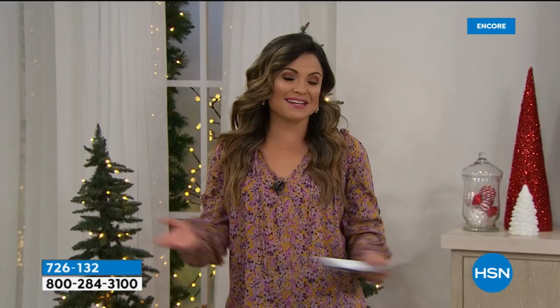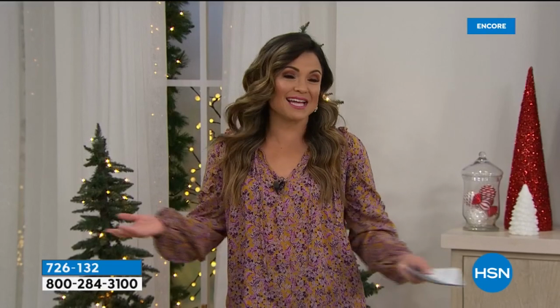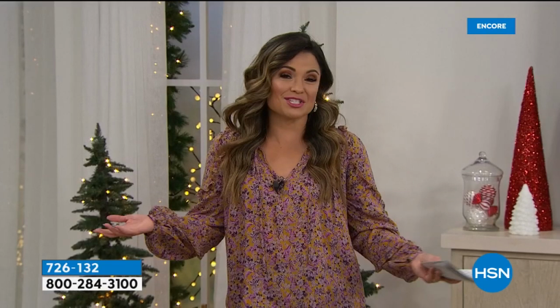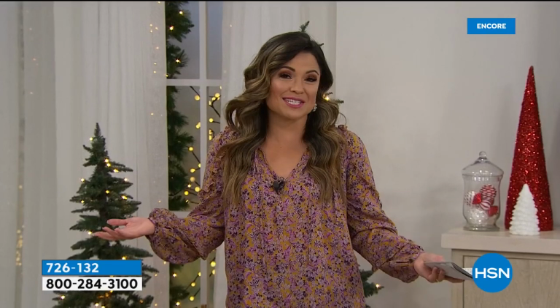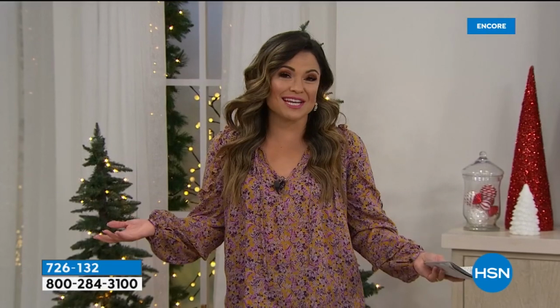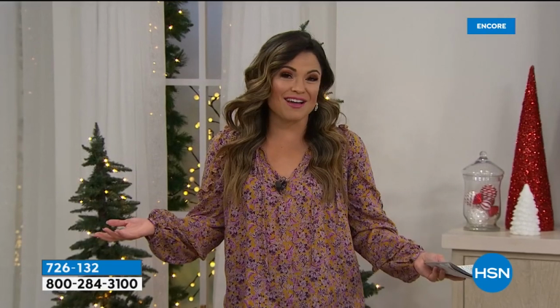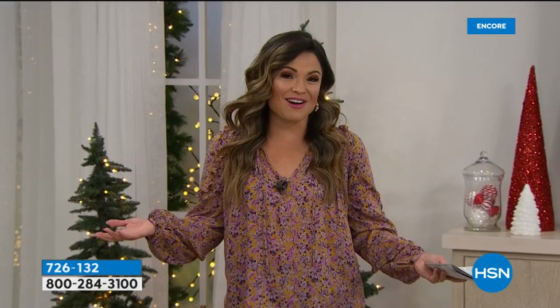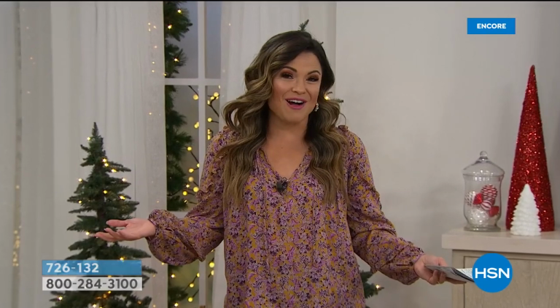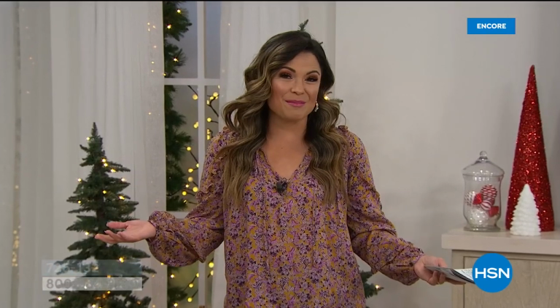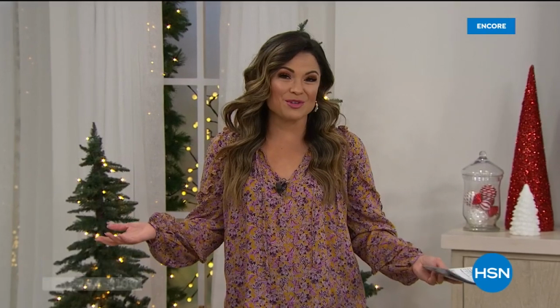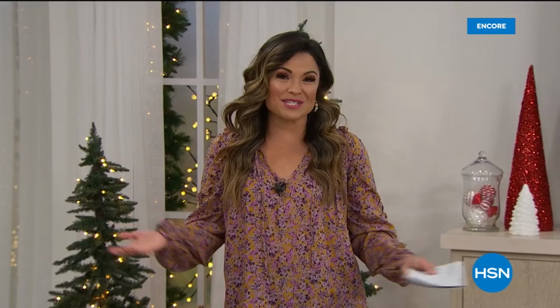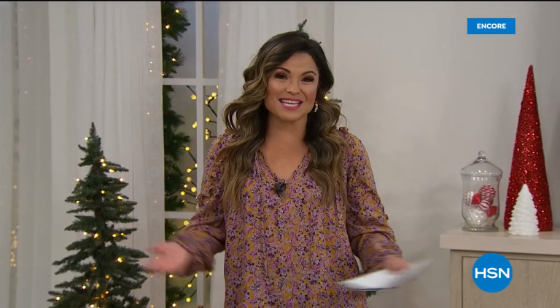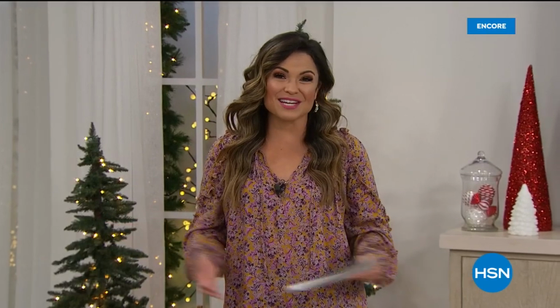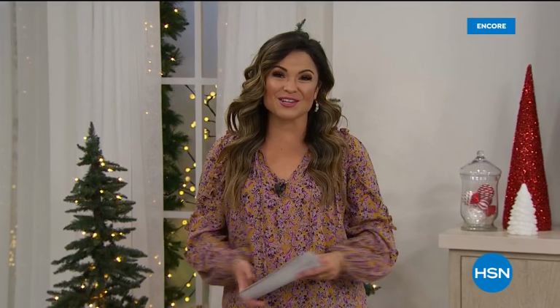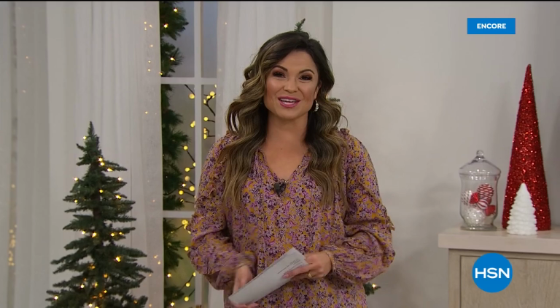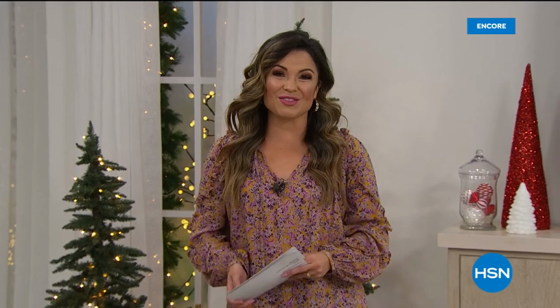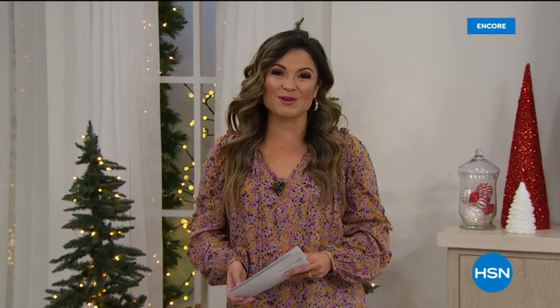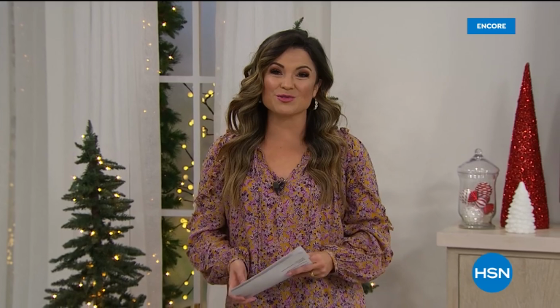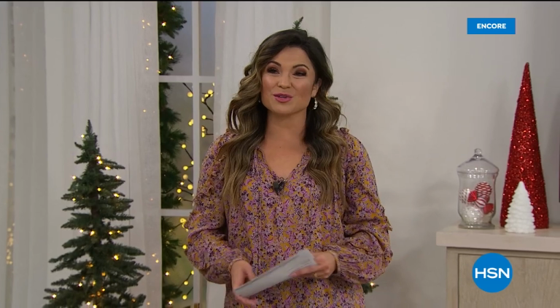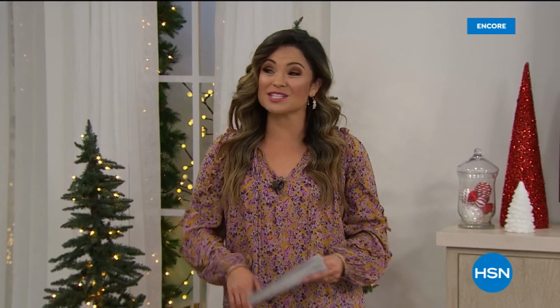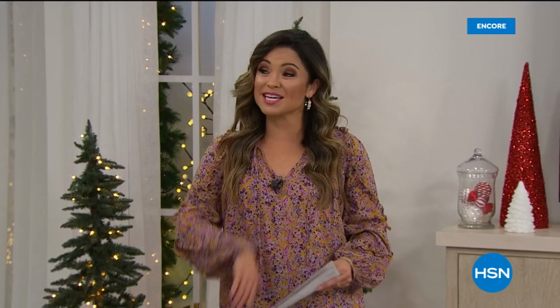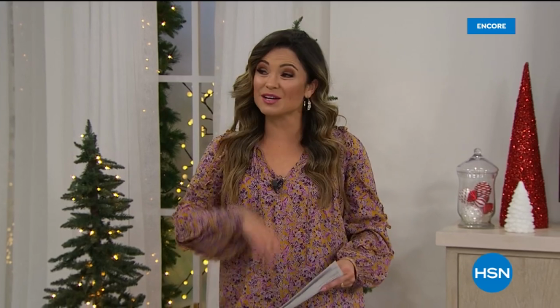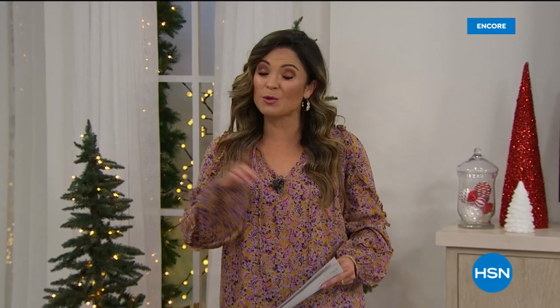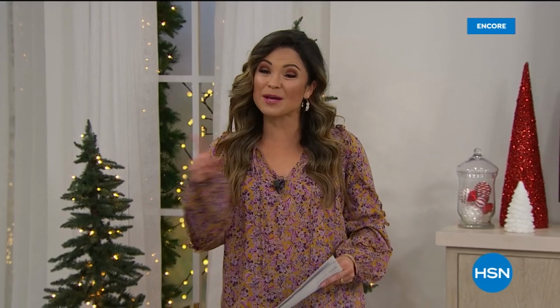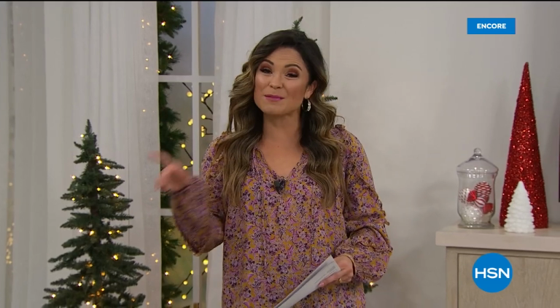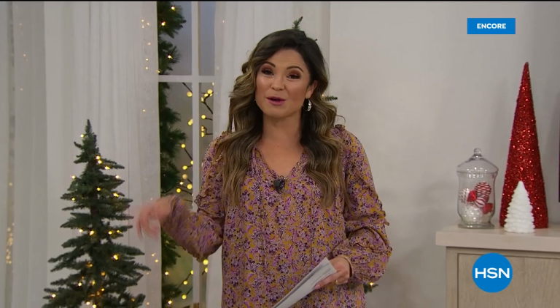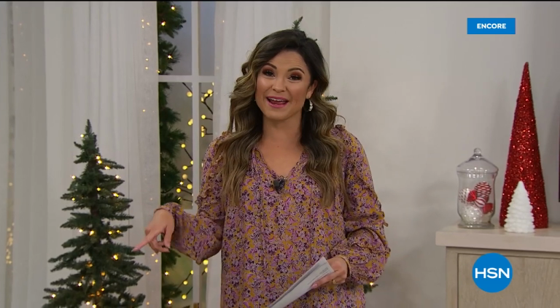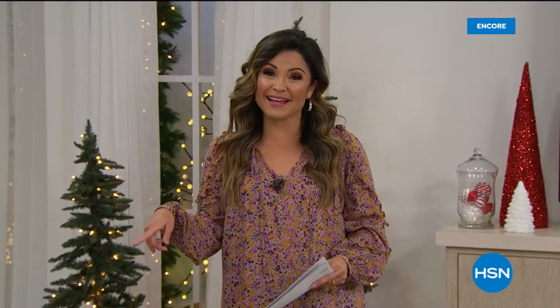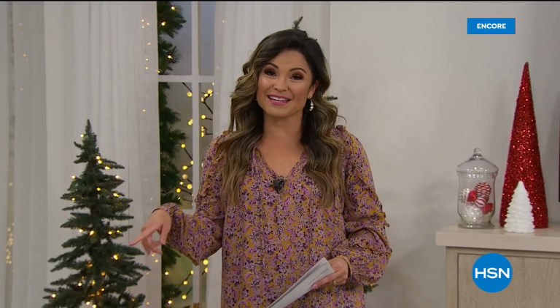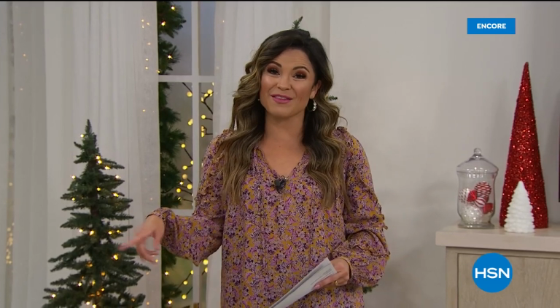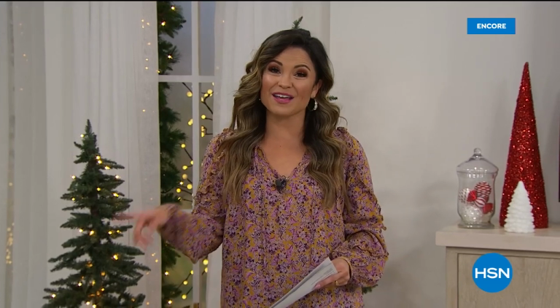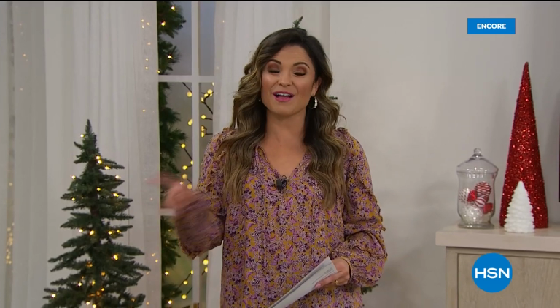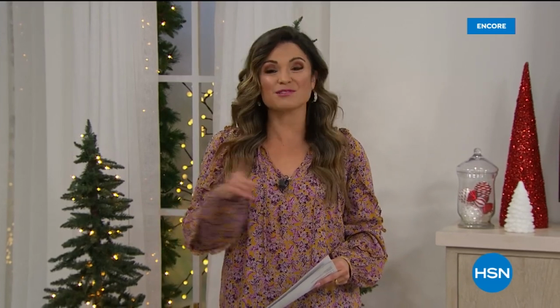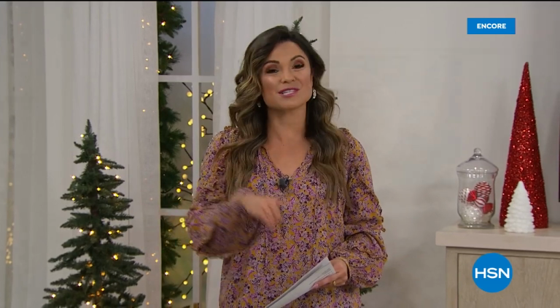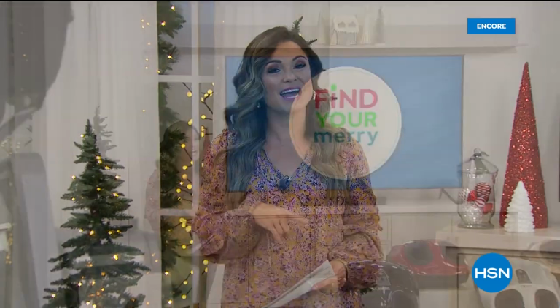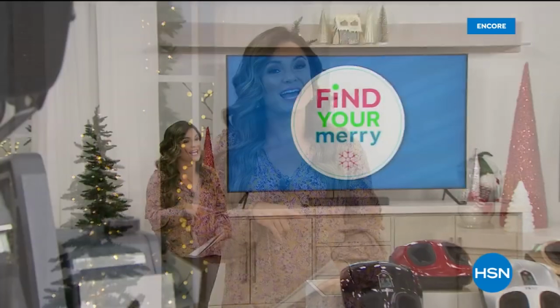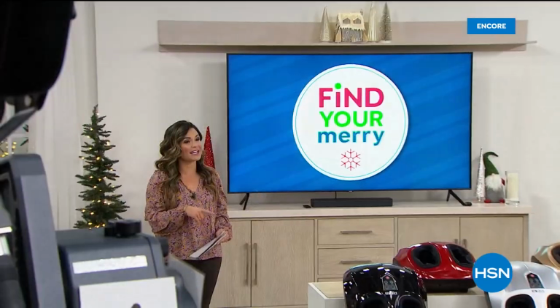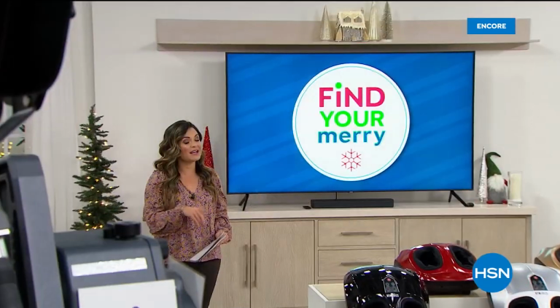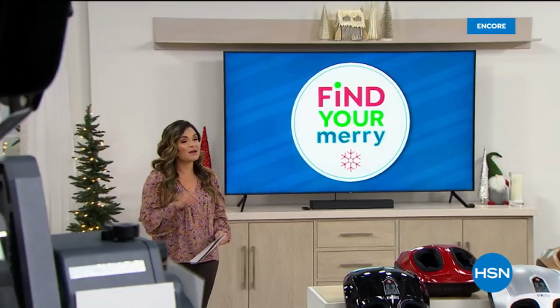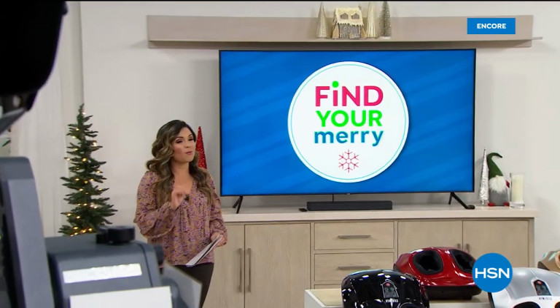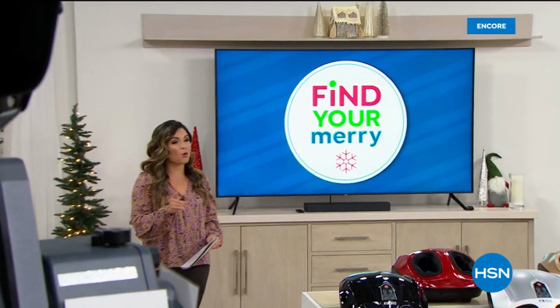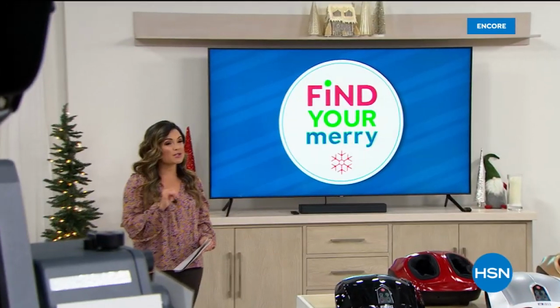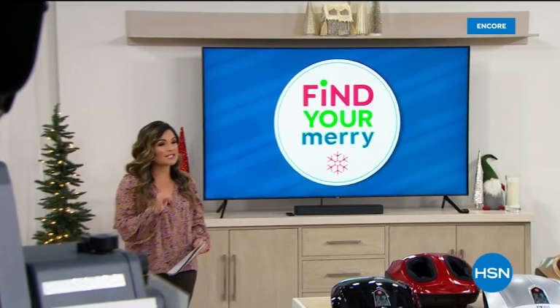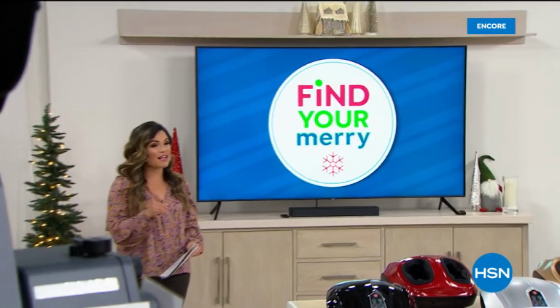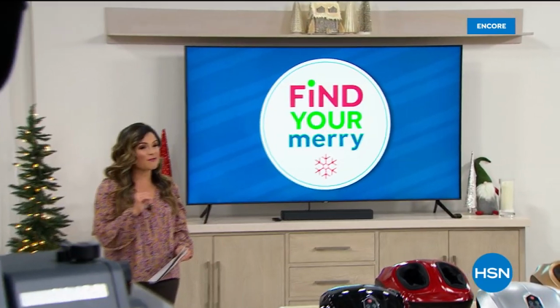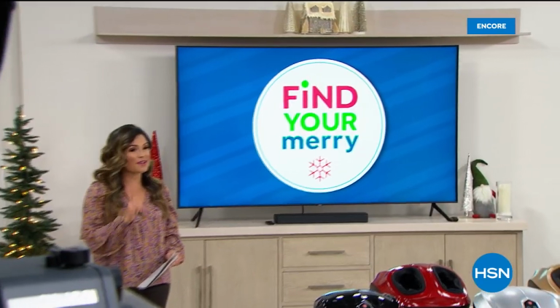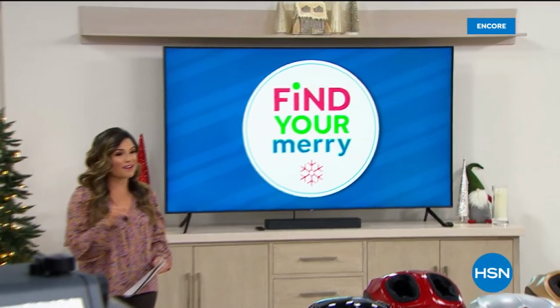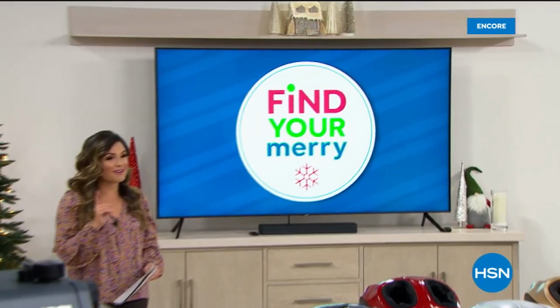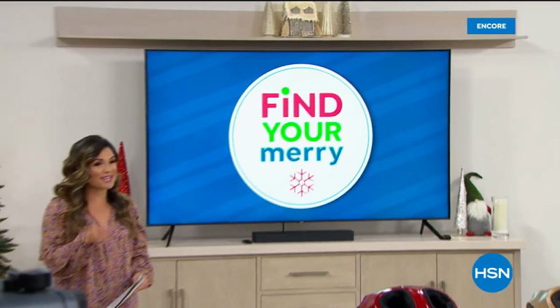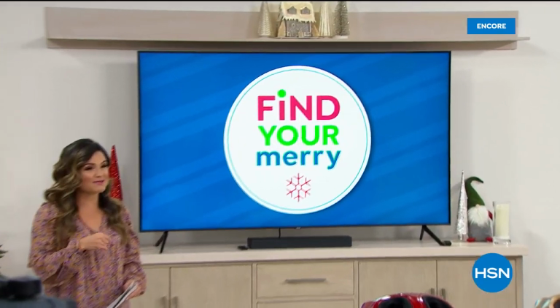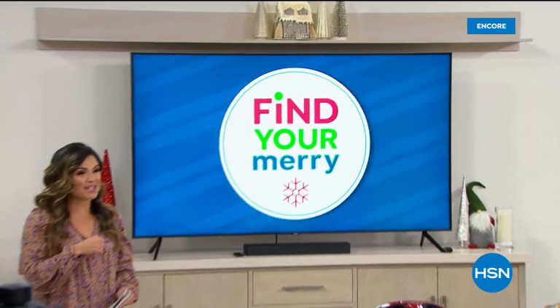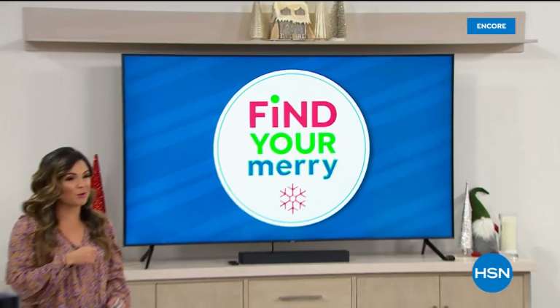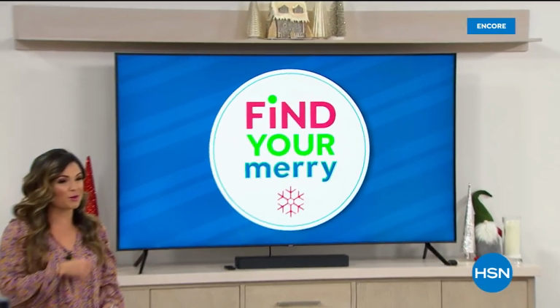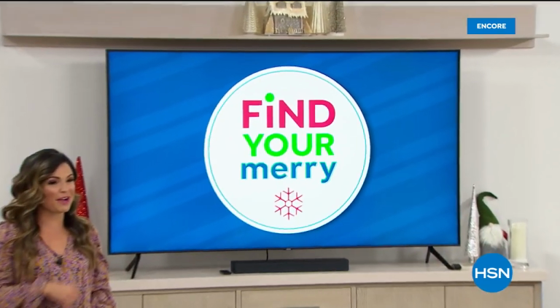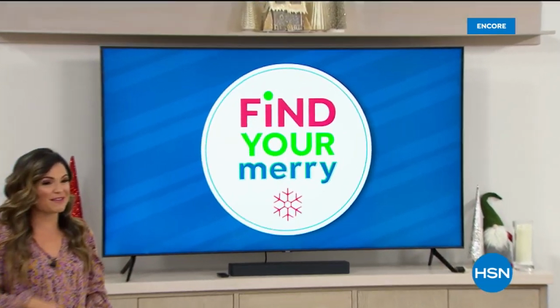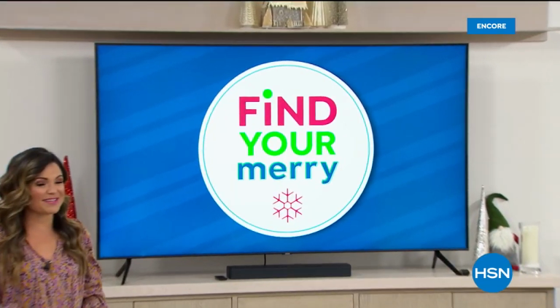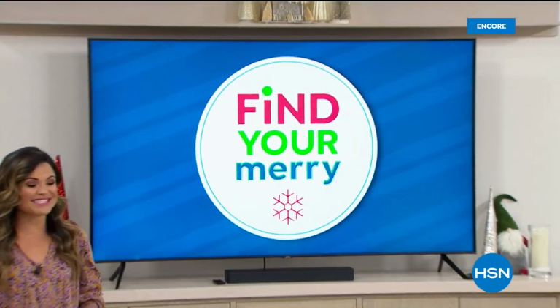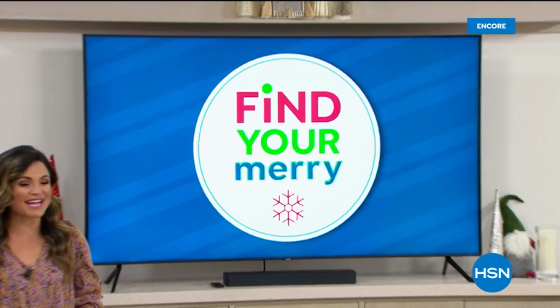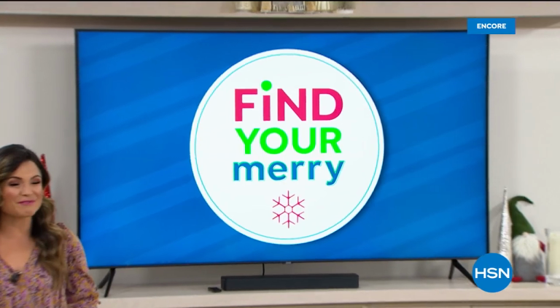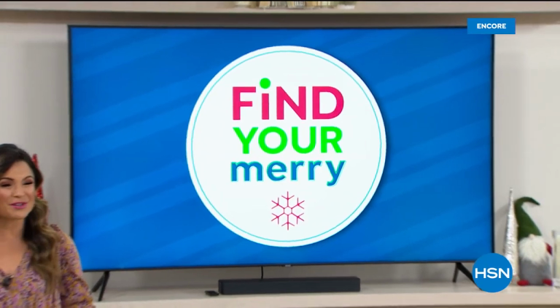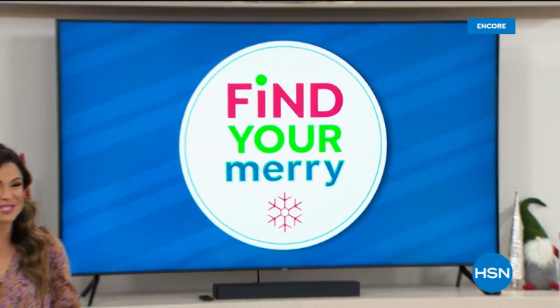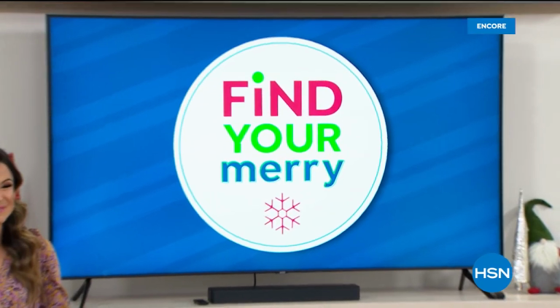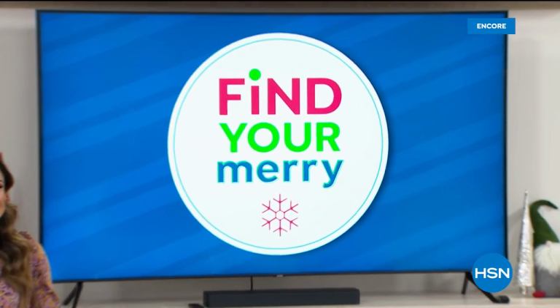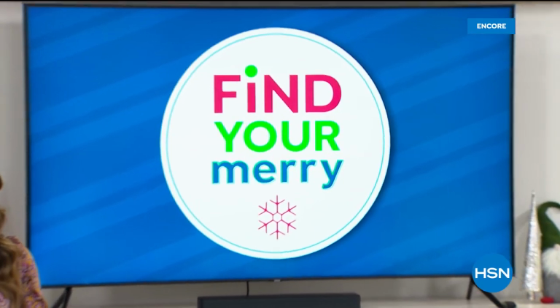All of that's available — just head to hsn.com and you can take a look at those. We're going to take a quick break, and on the other side, more self-care gifts that will arrive in time for Christmas.